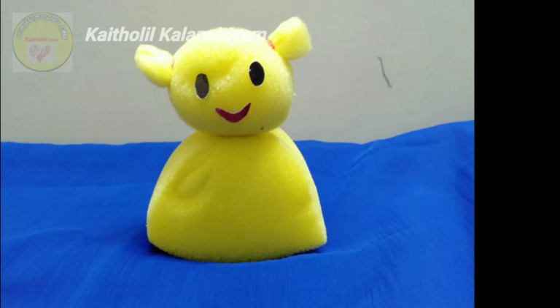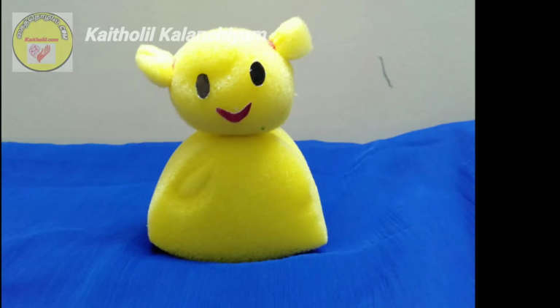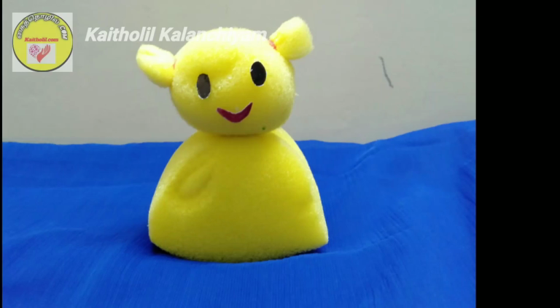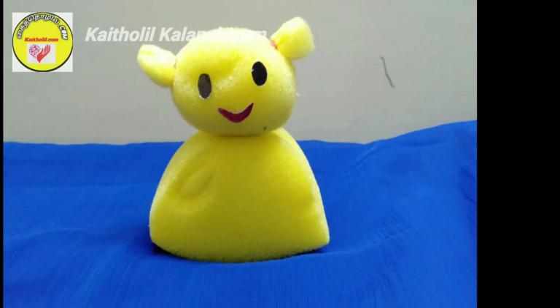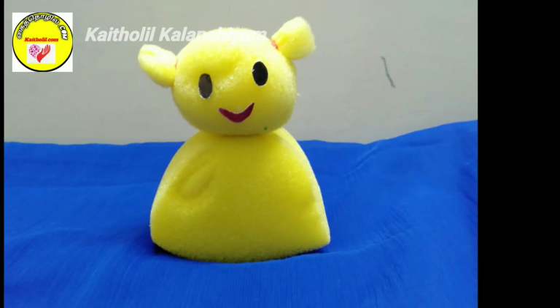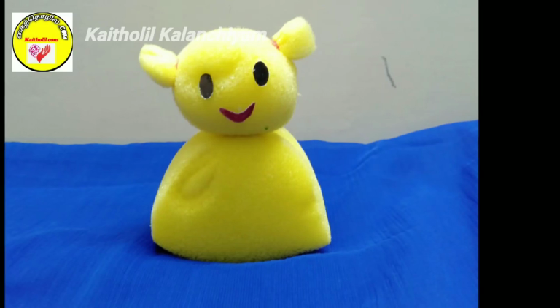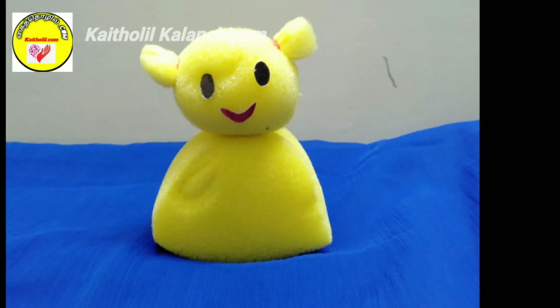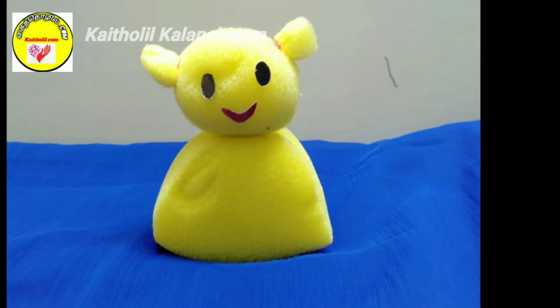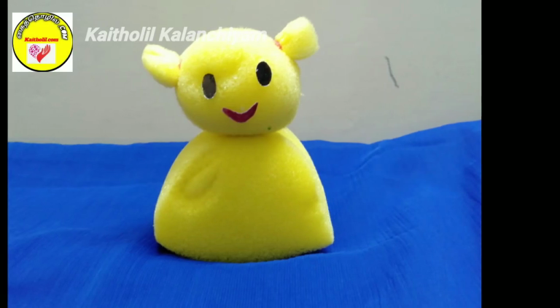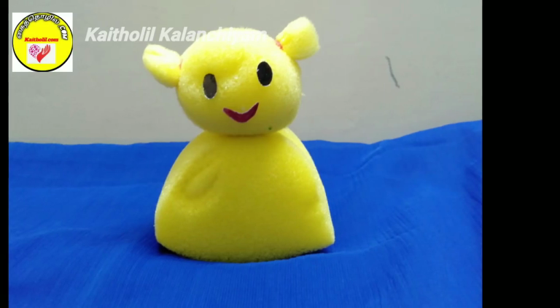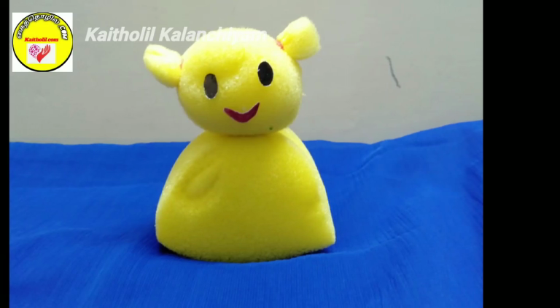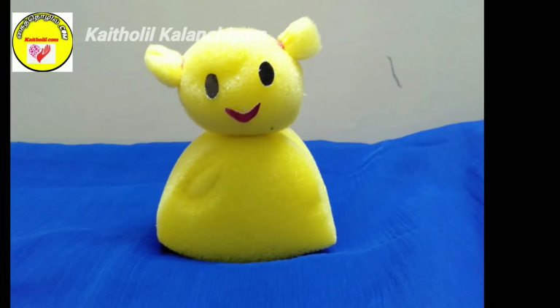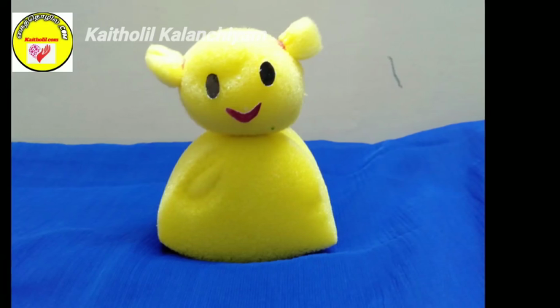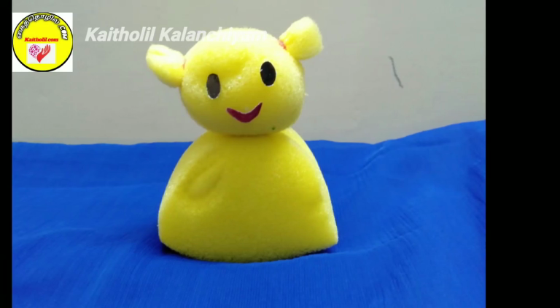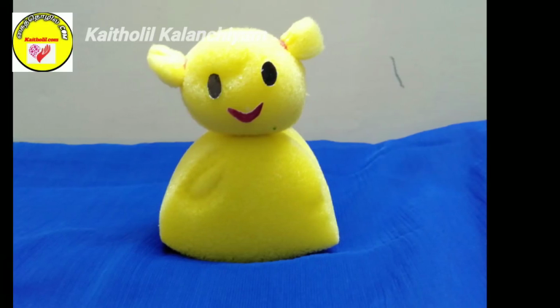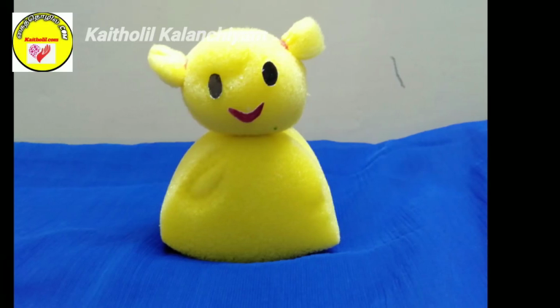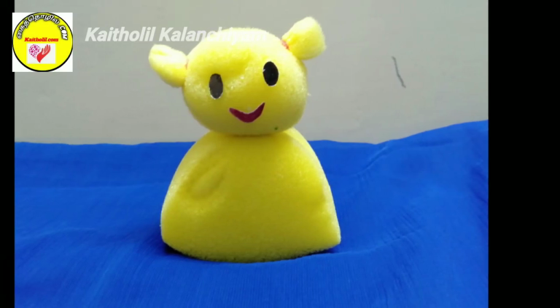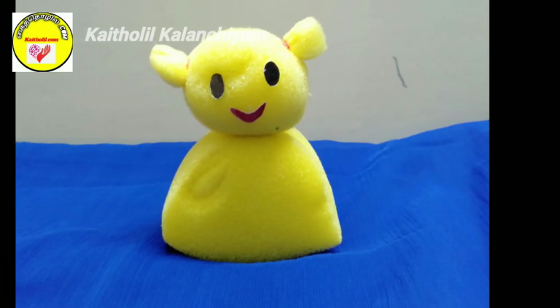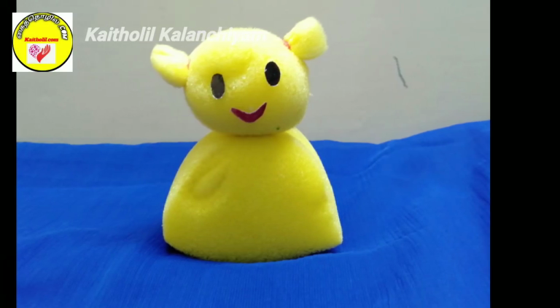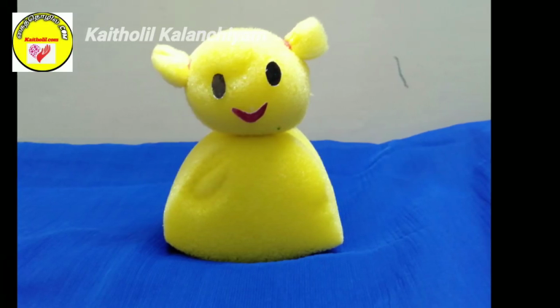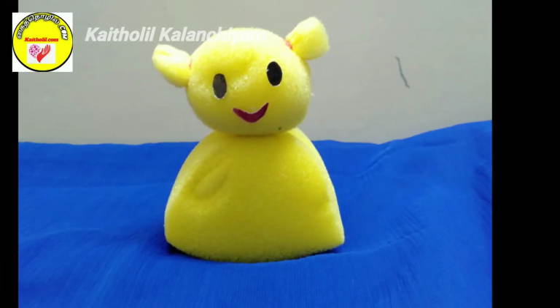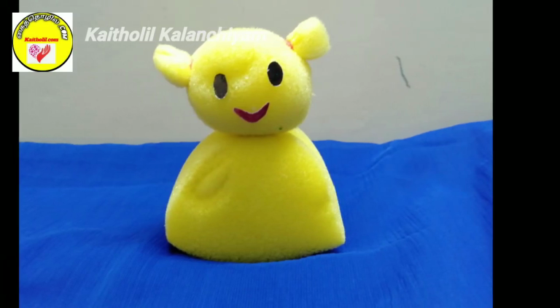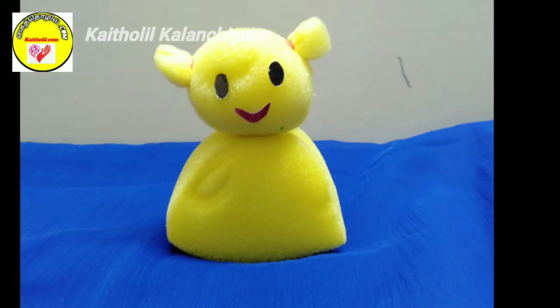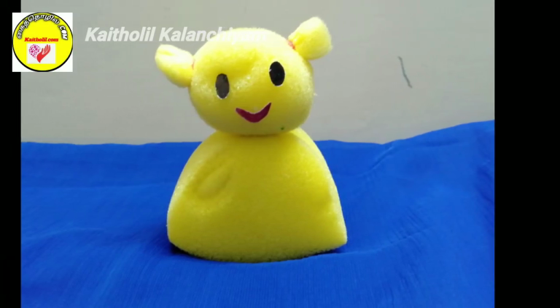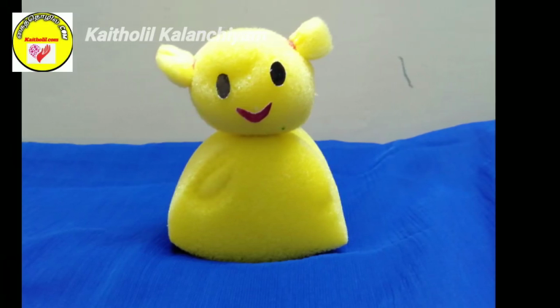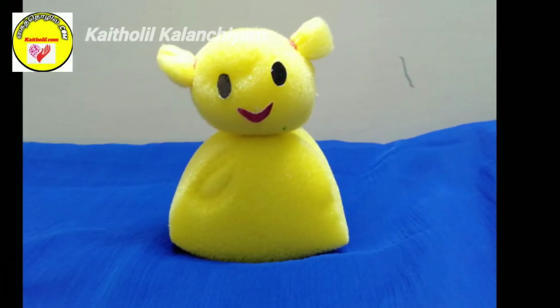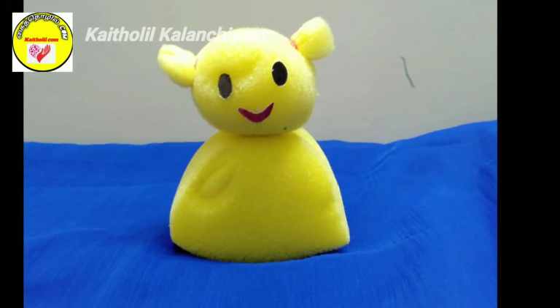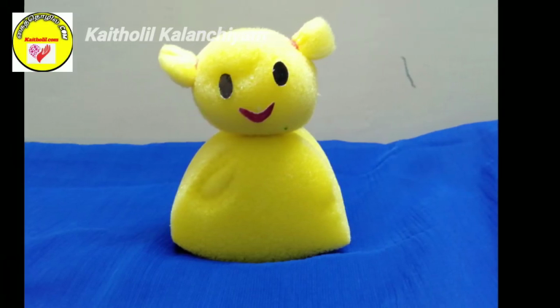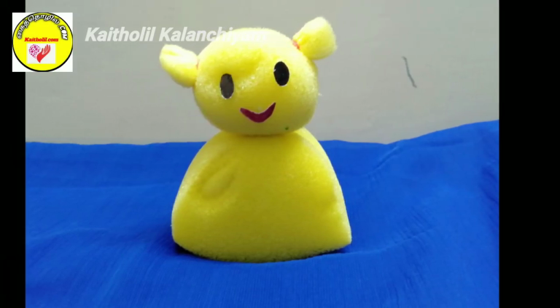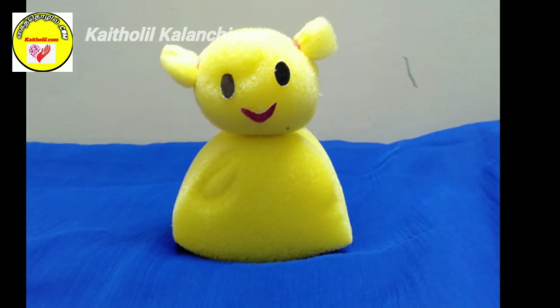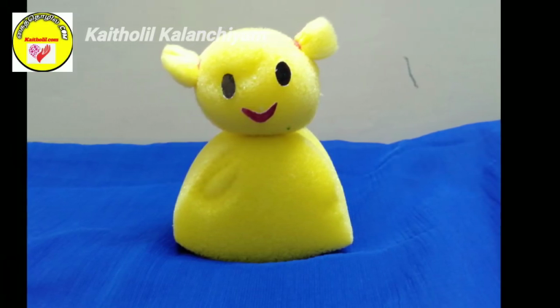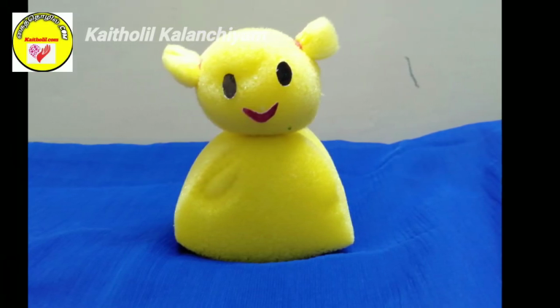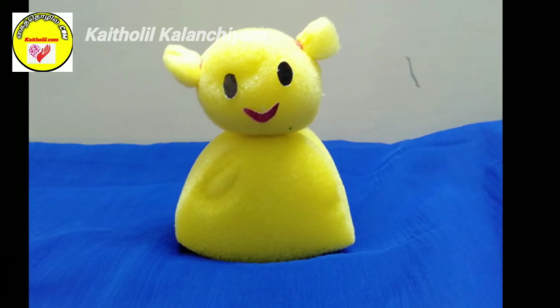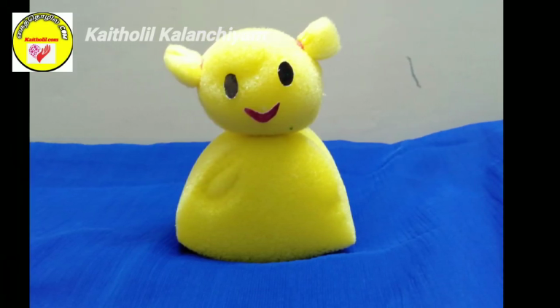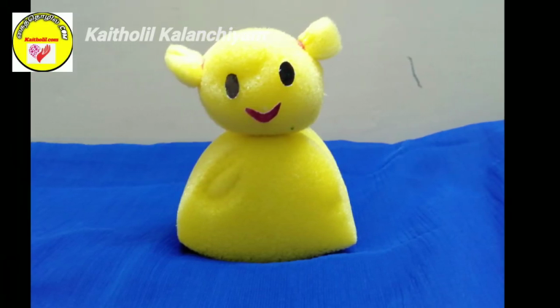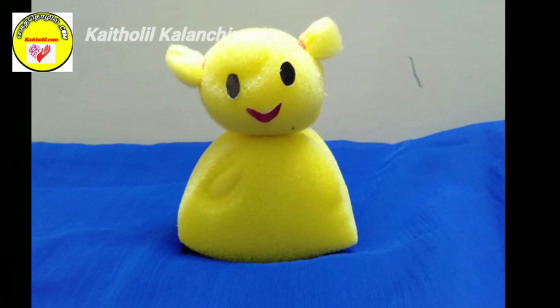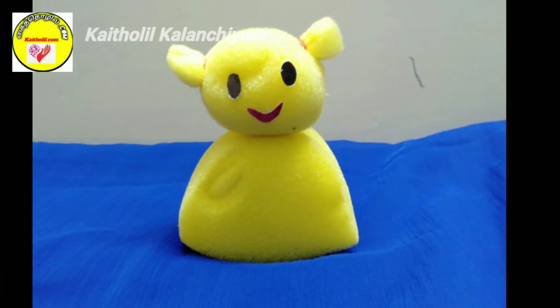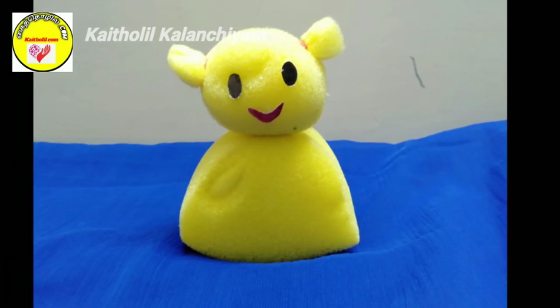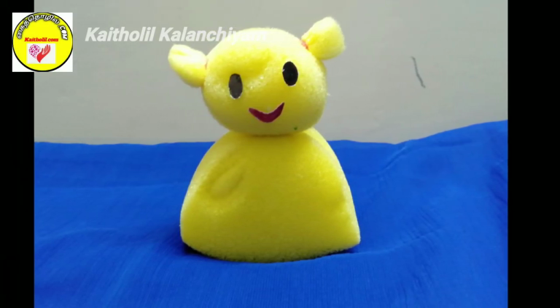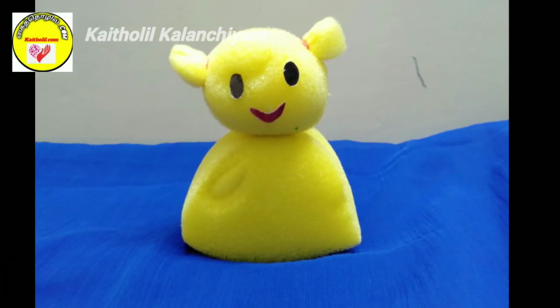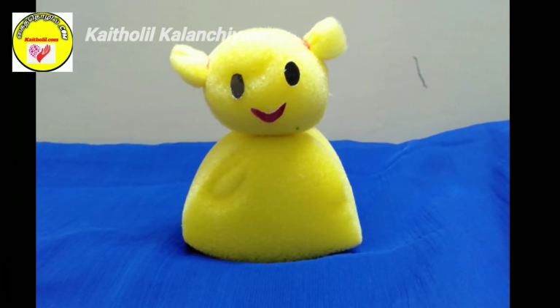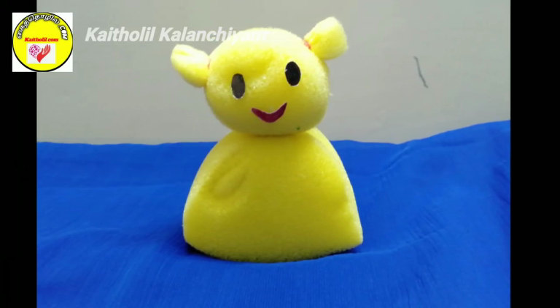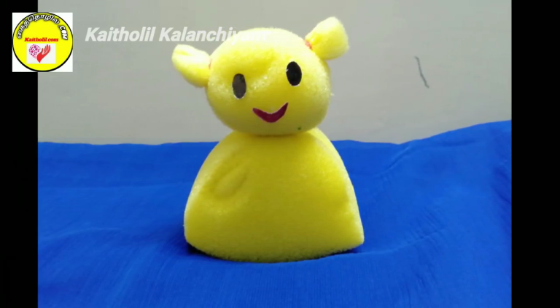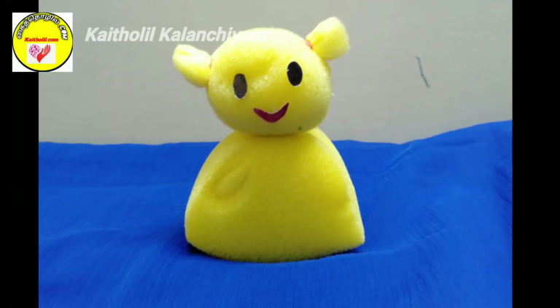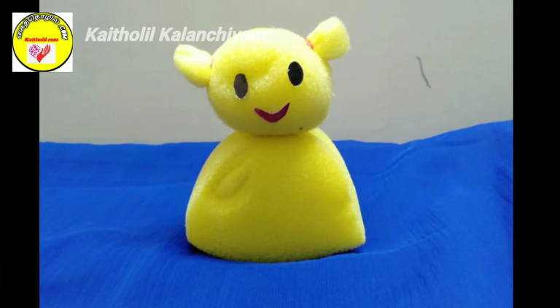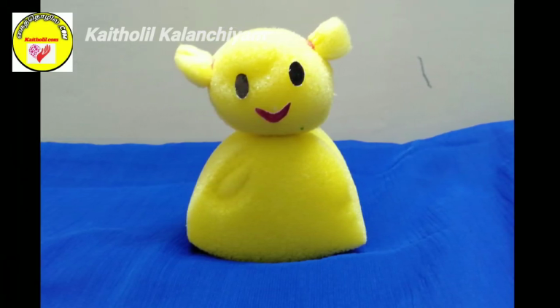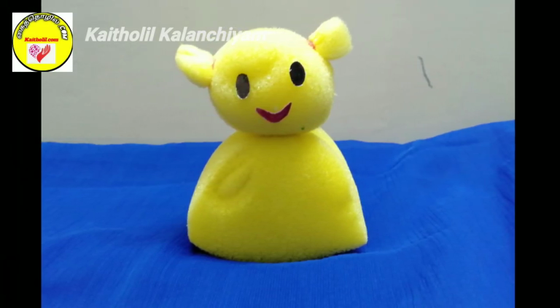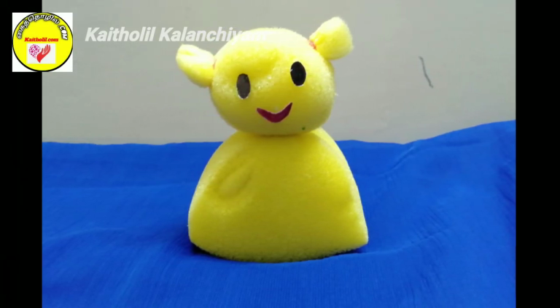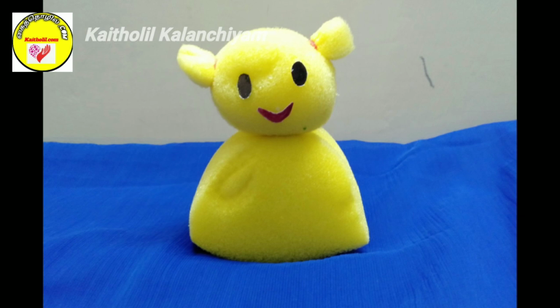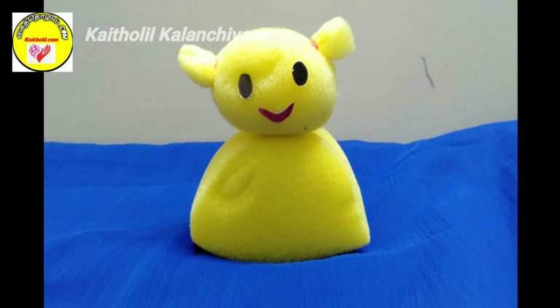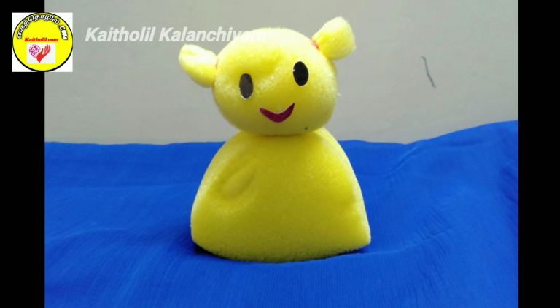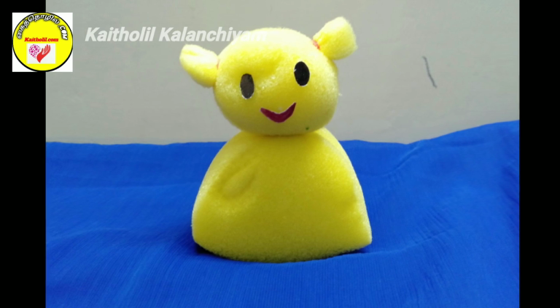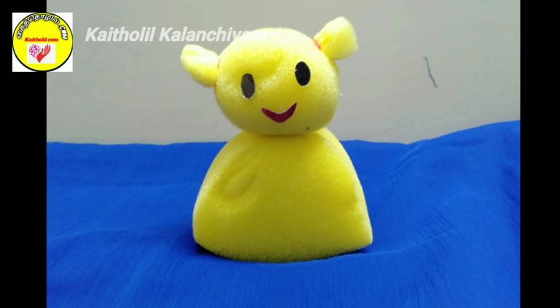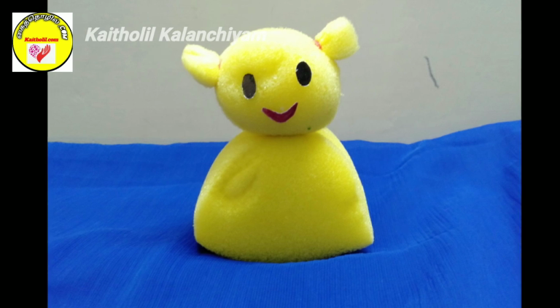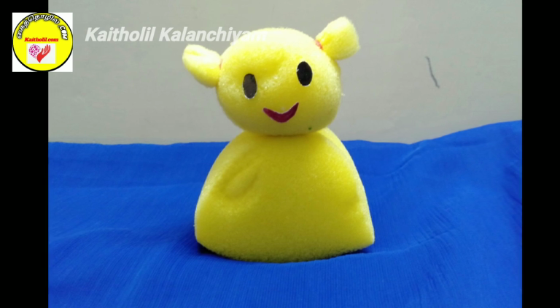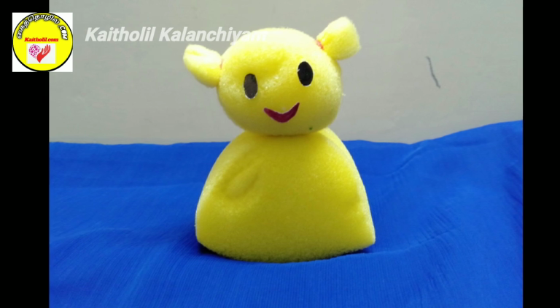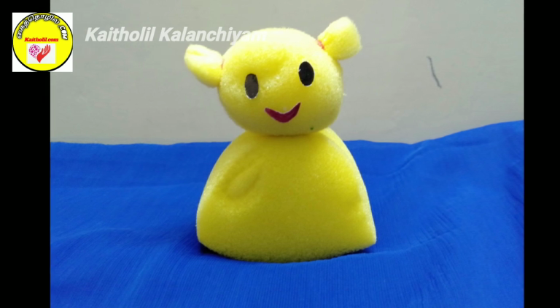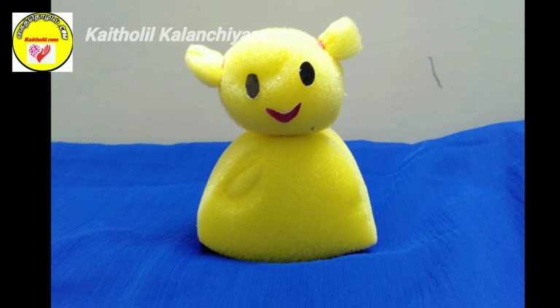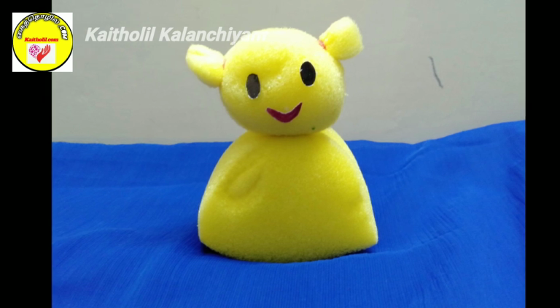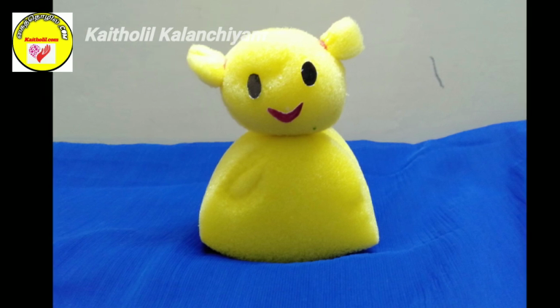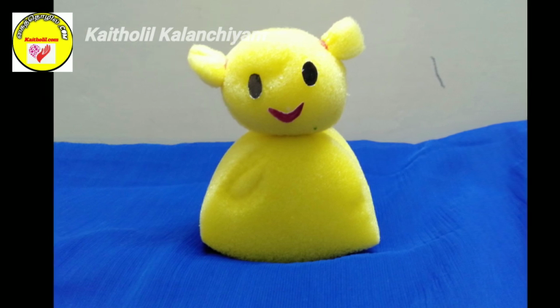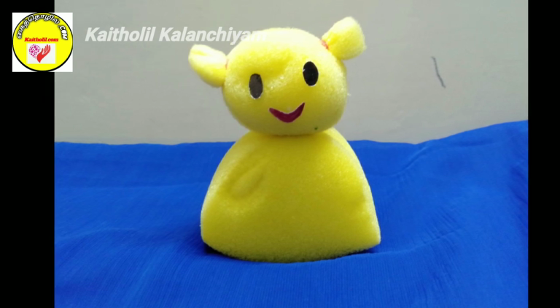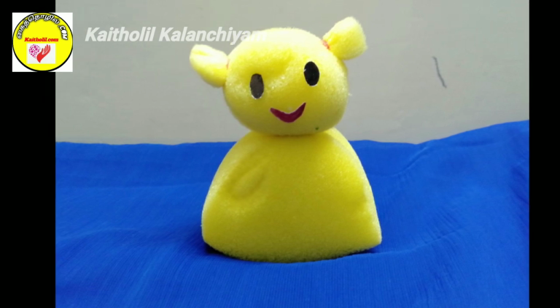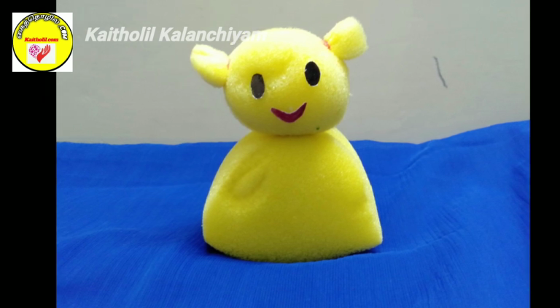Hi Friends! This is the sponge doll. This is a small craft.